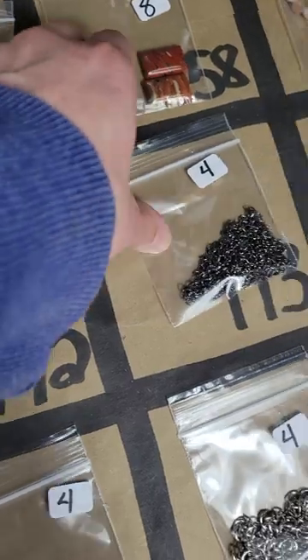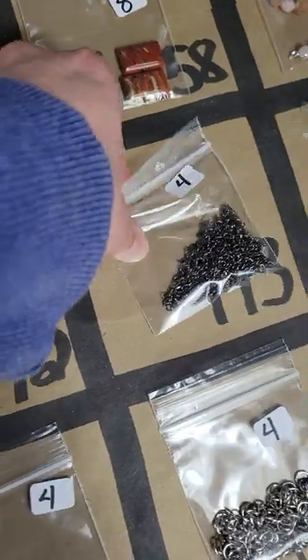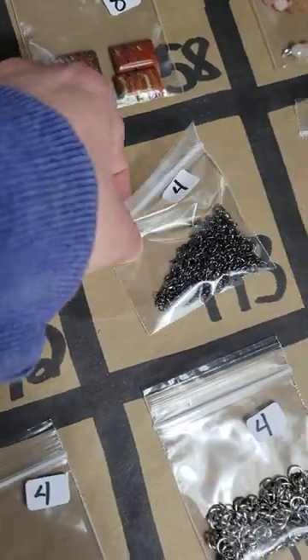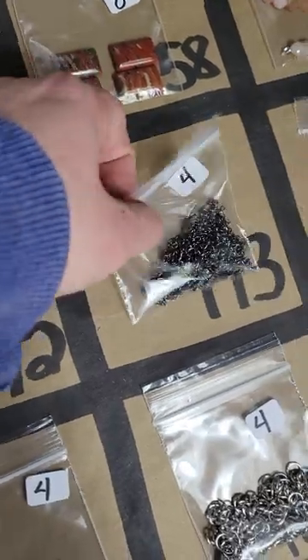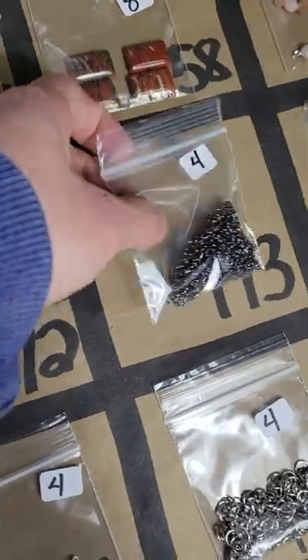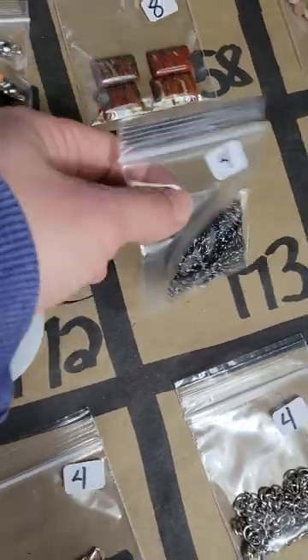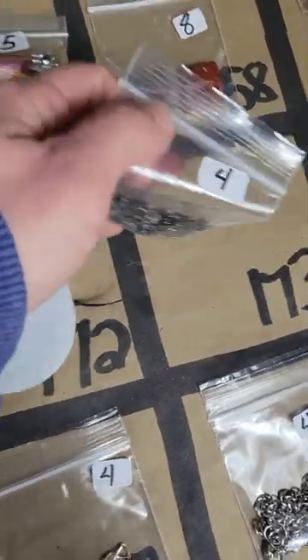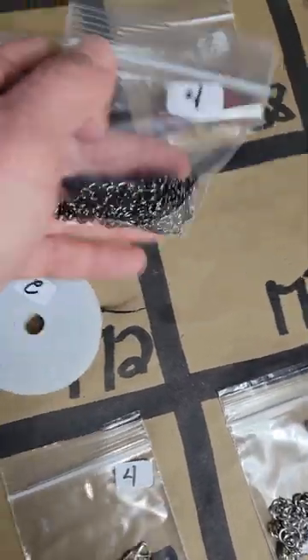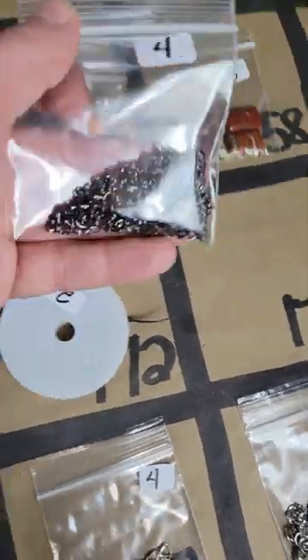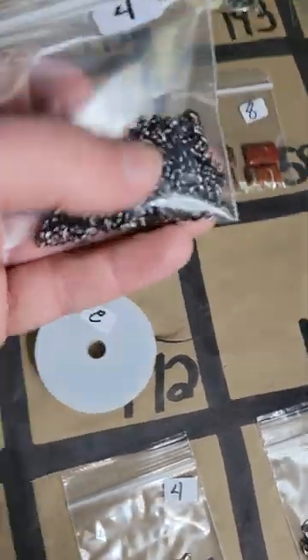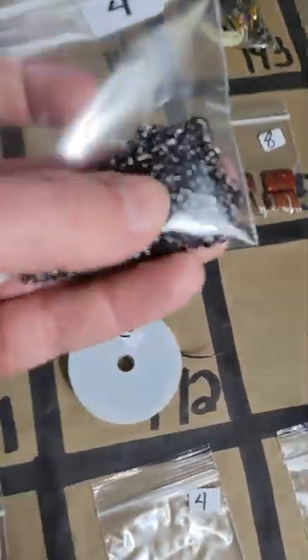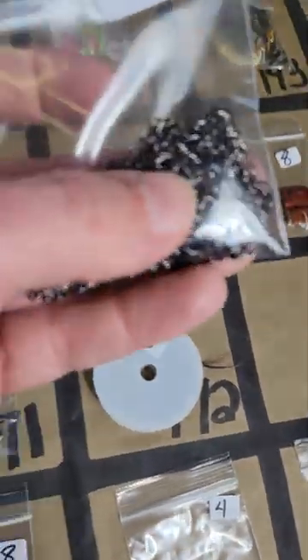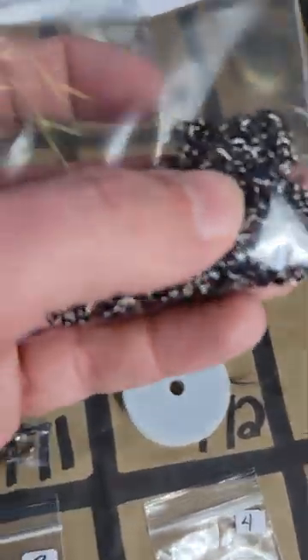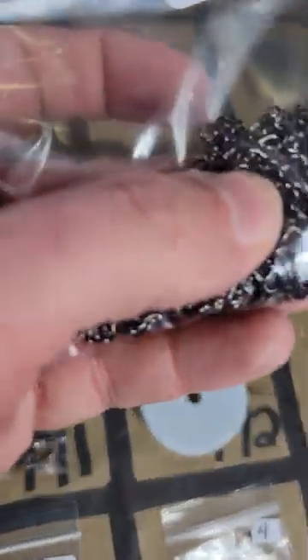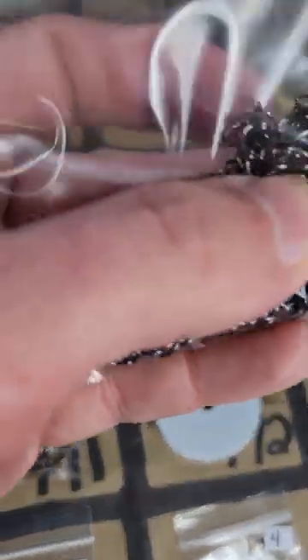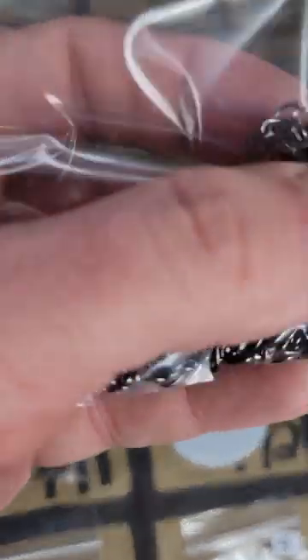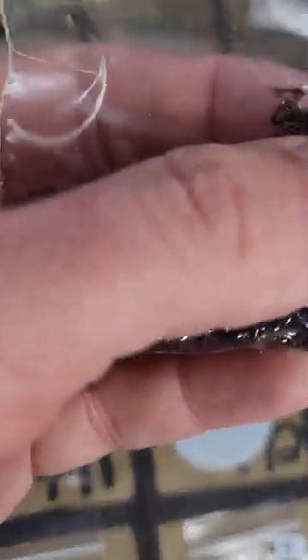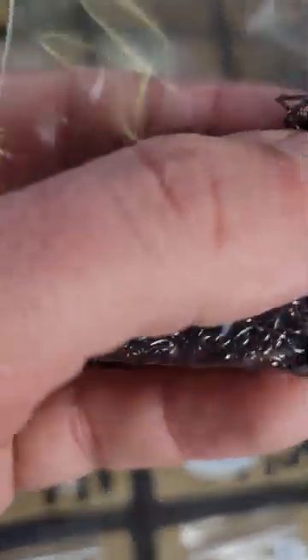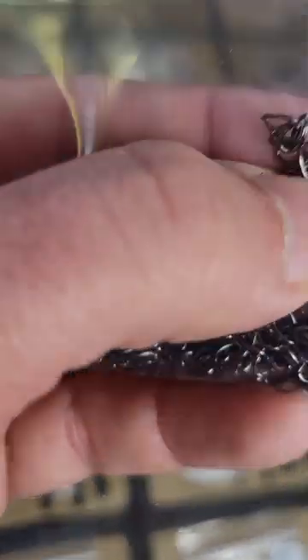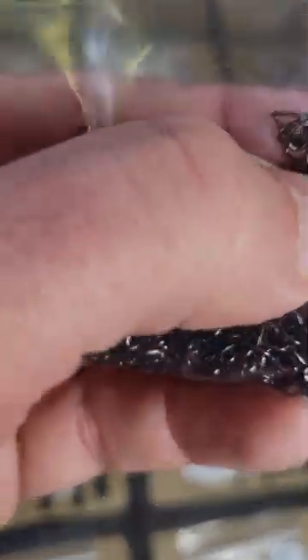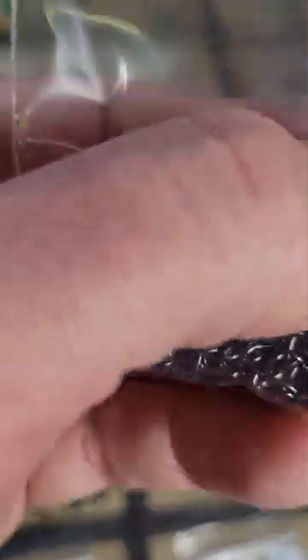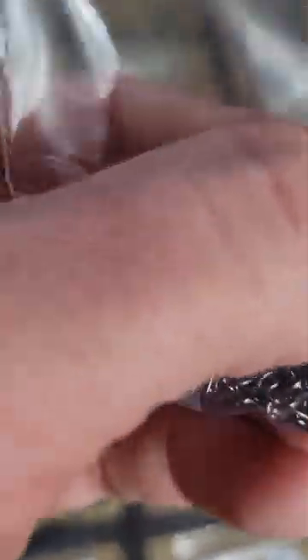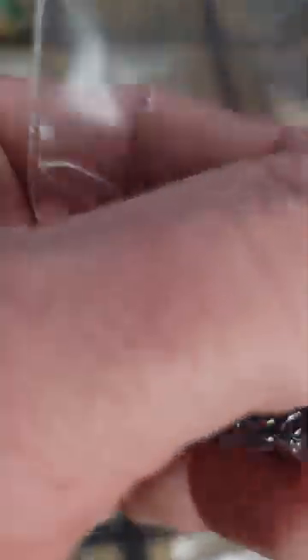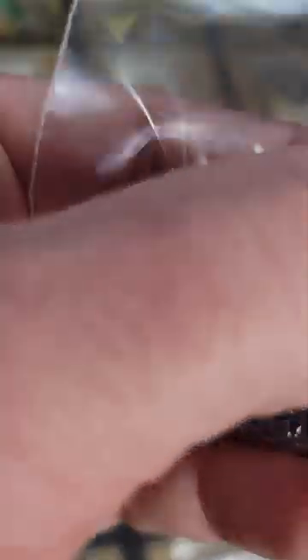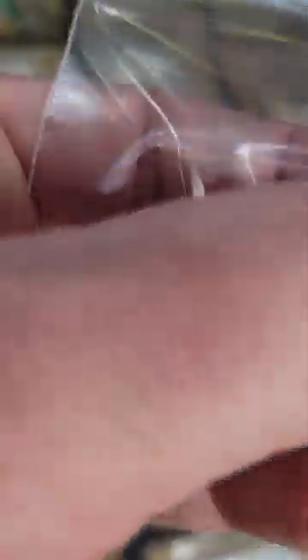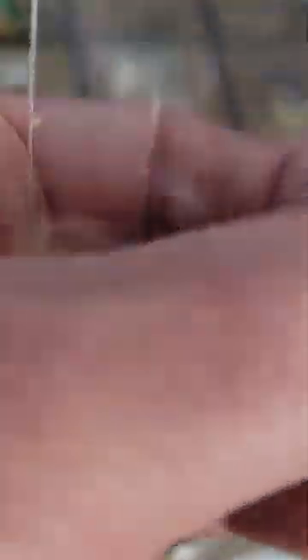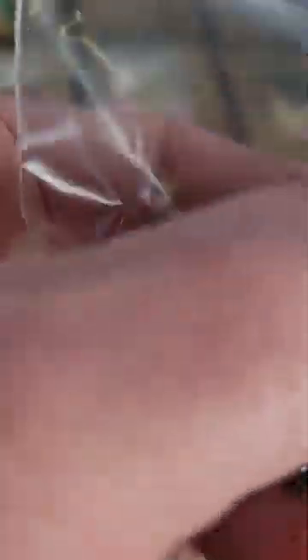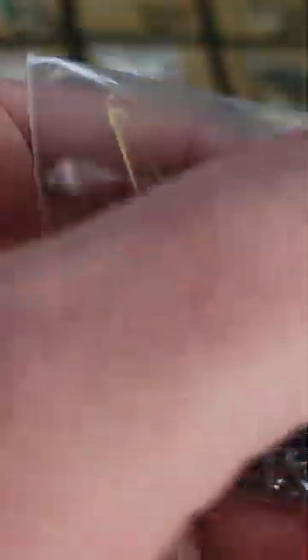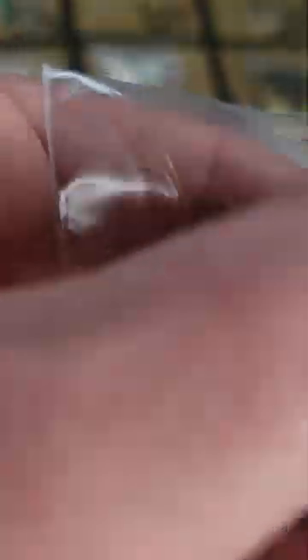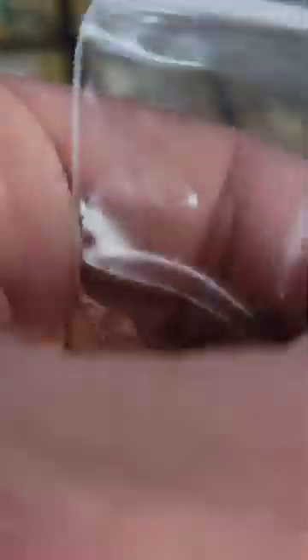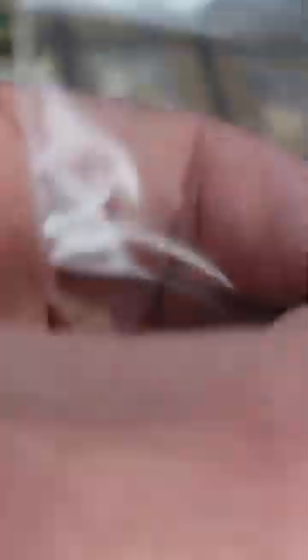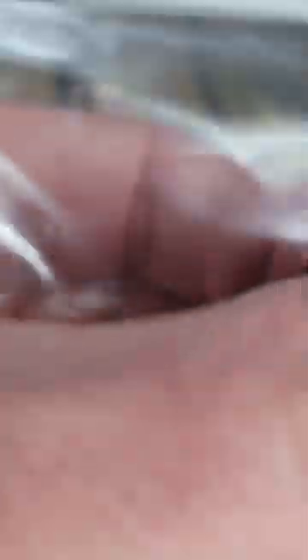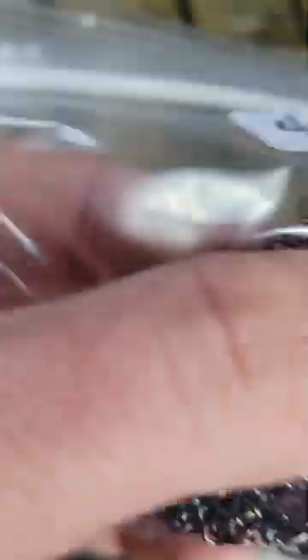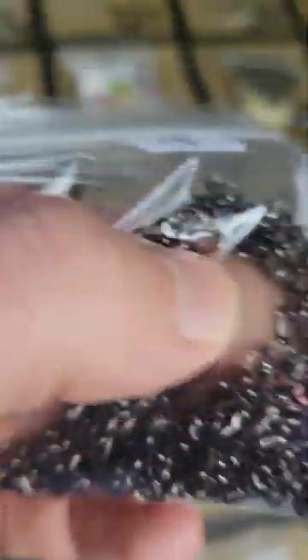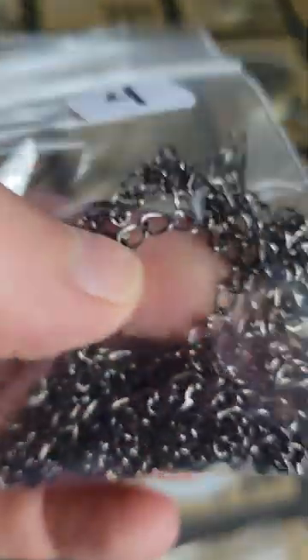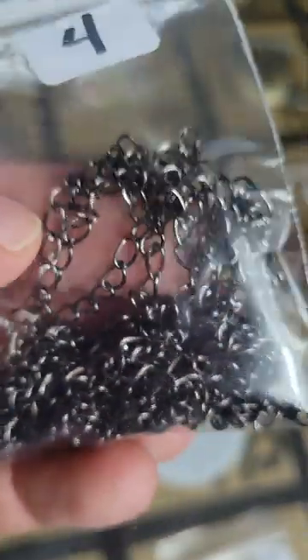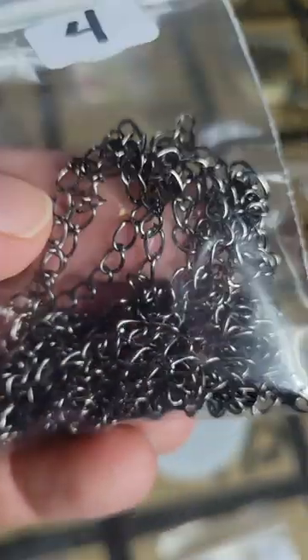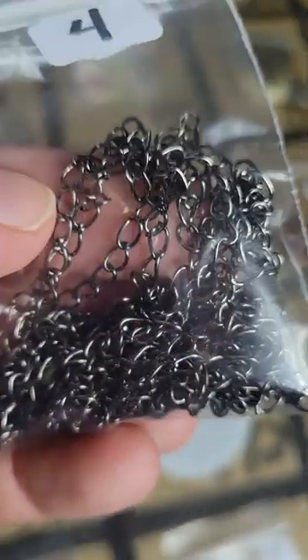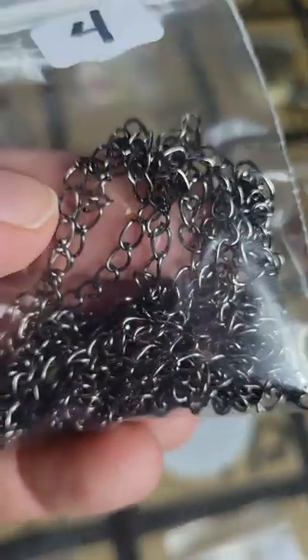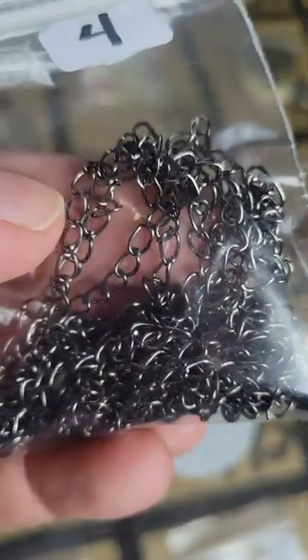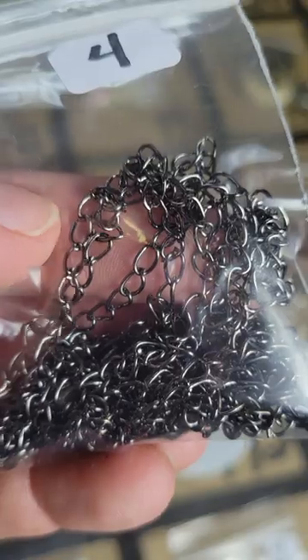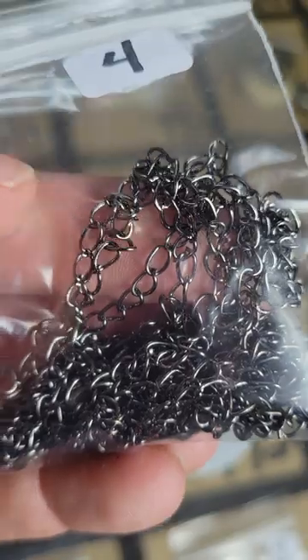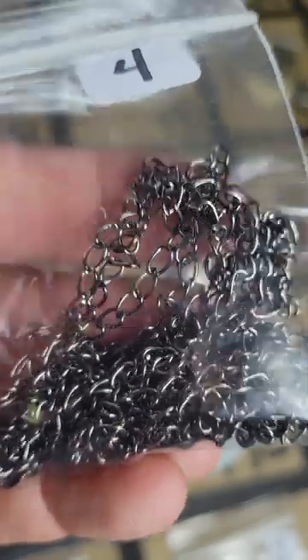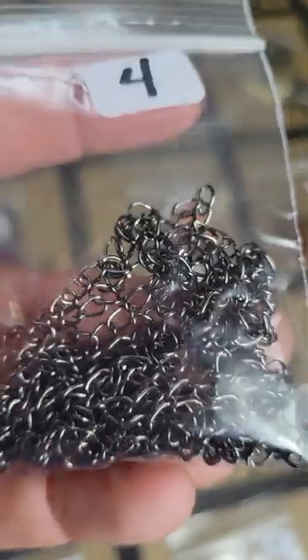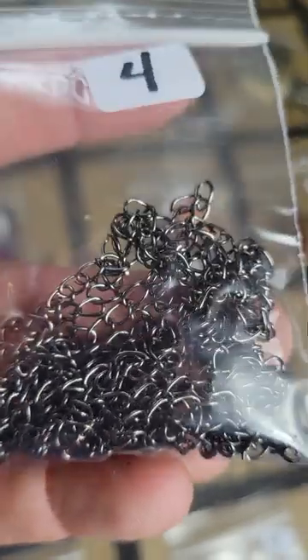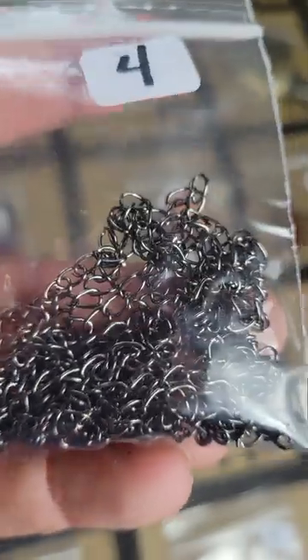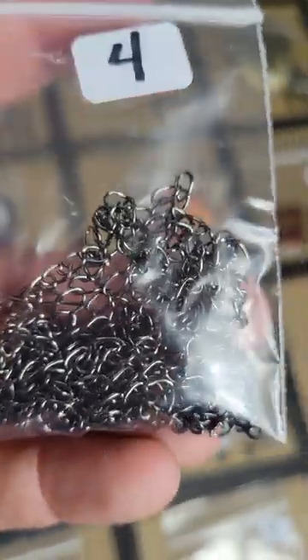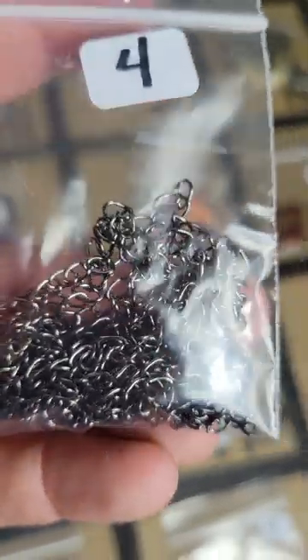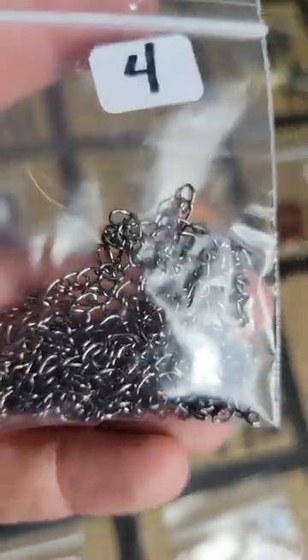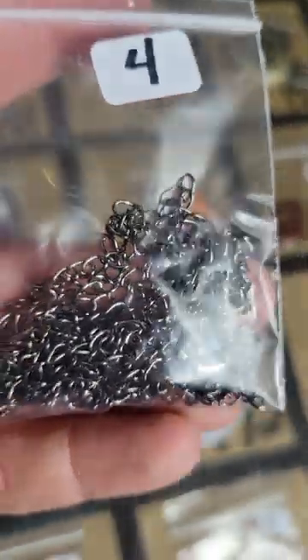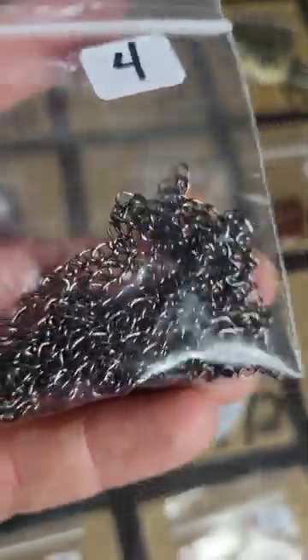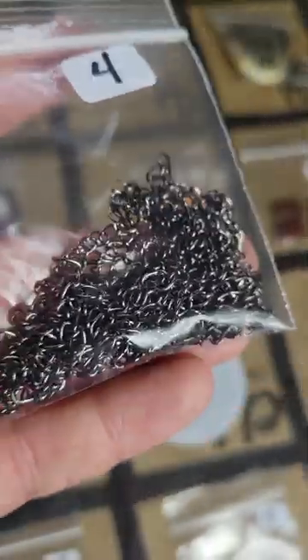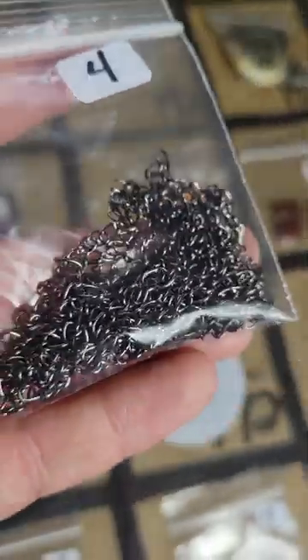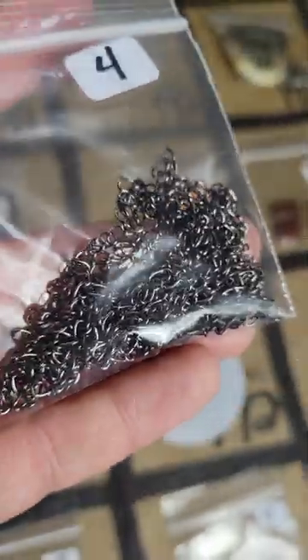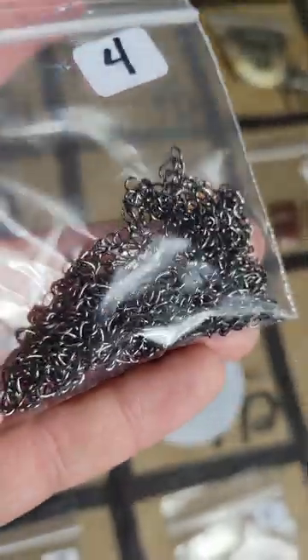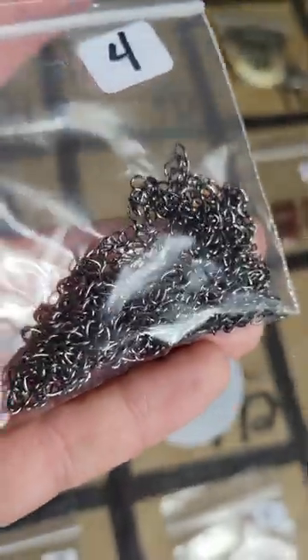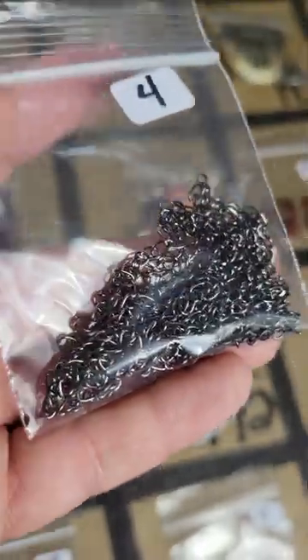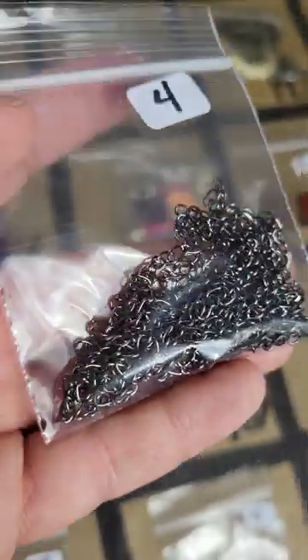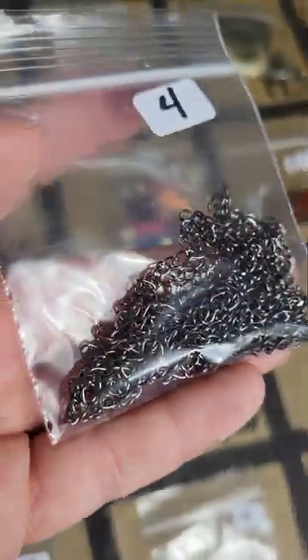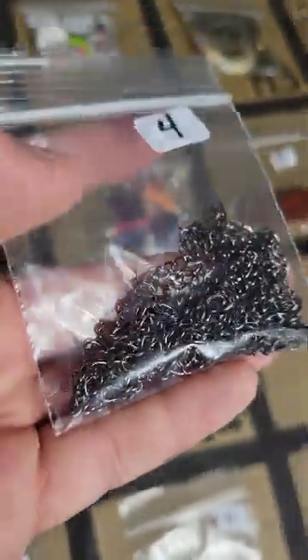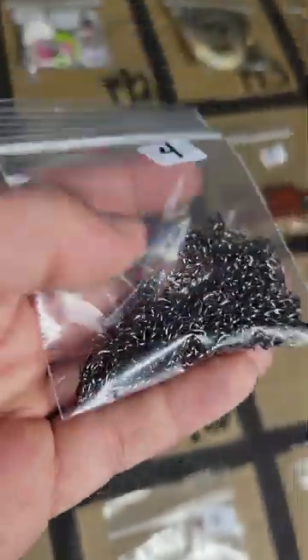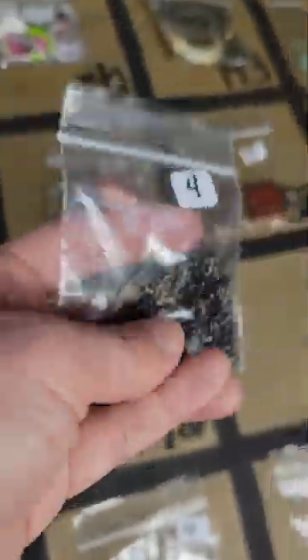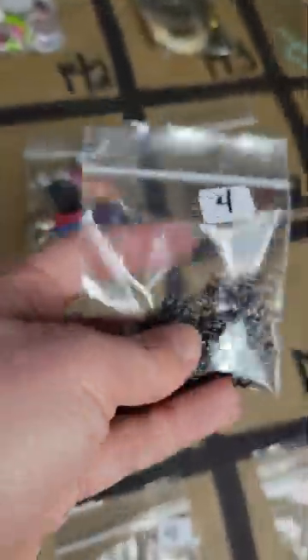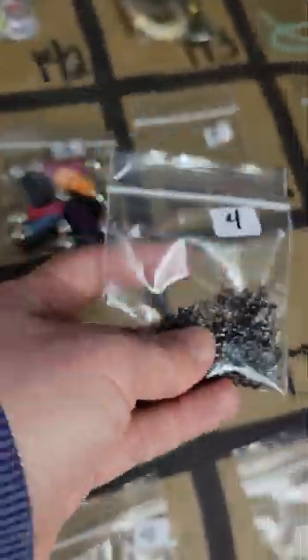Number 173: some chain — let me see, yep, chain — four dollars on number 173.